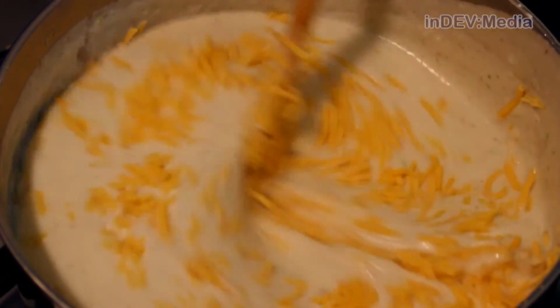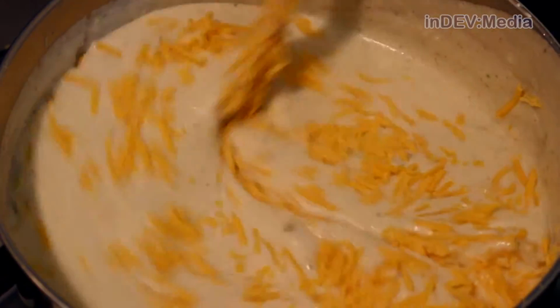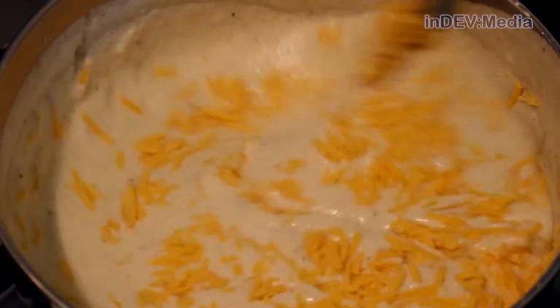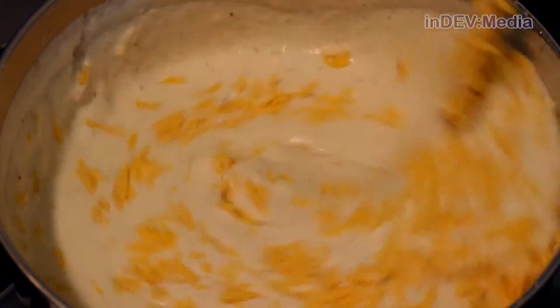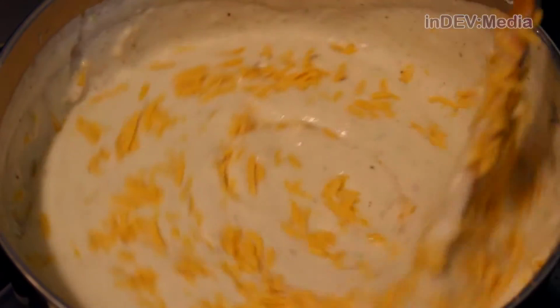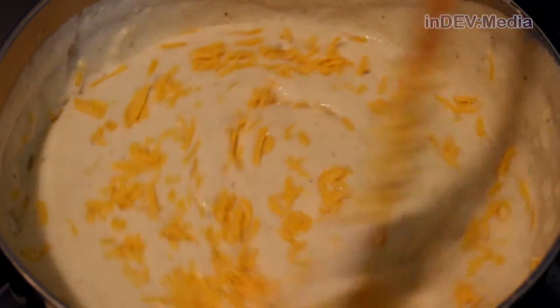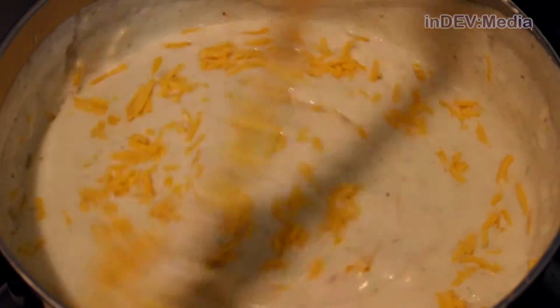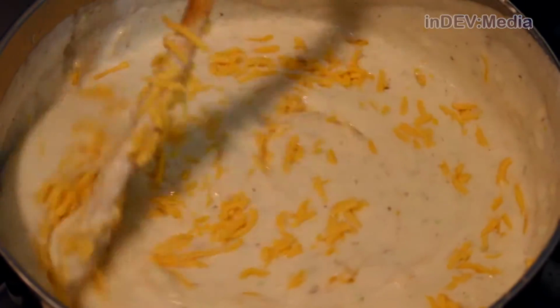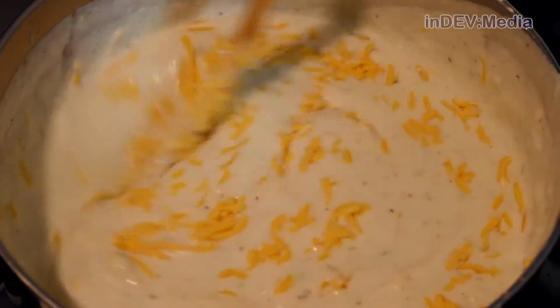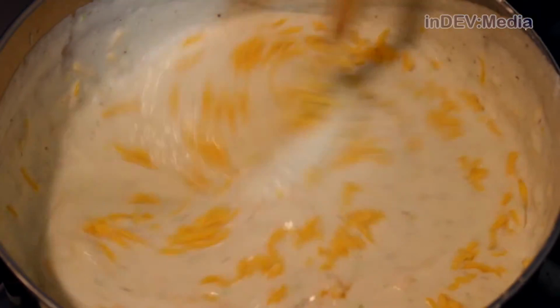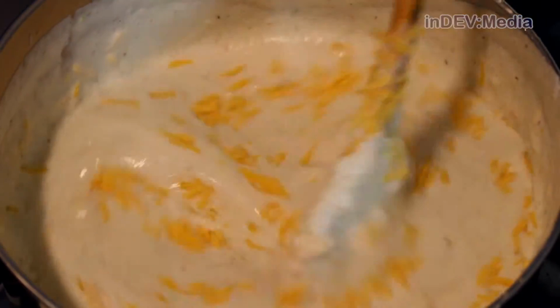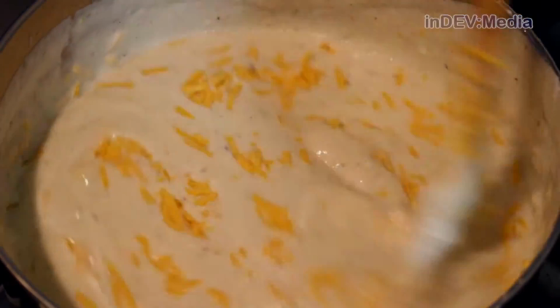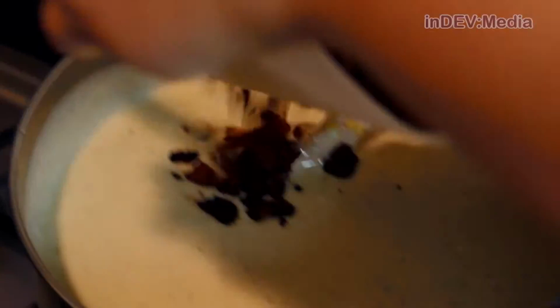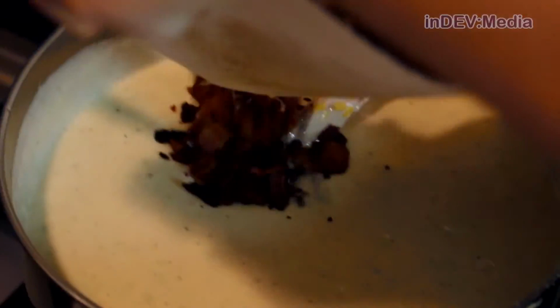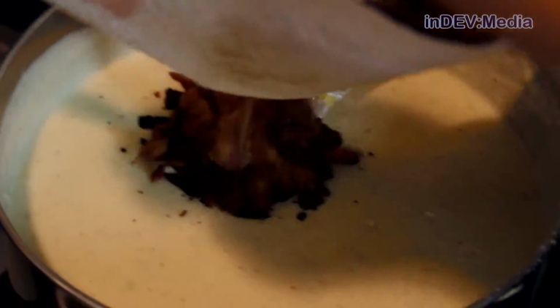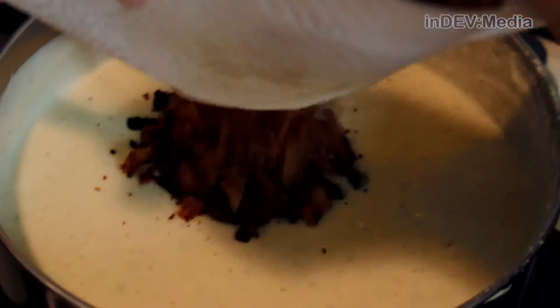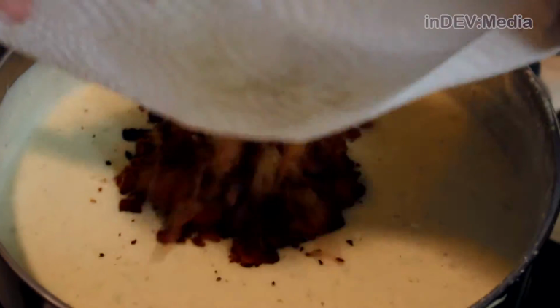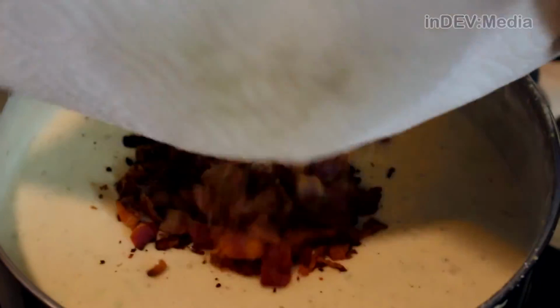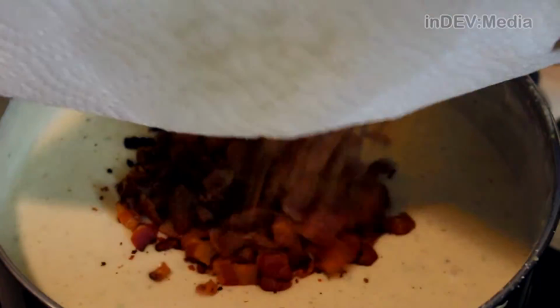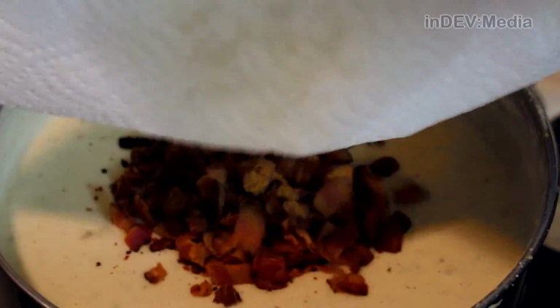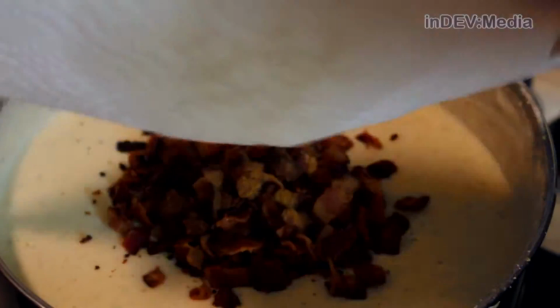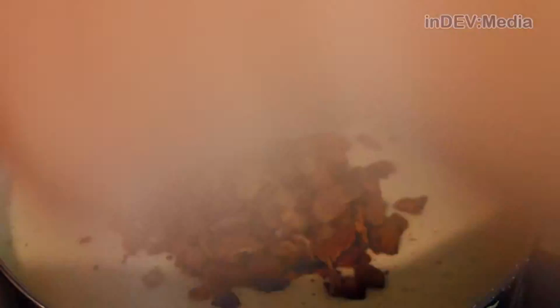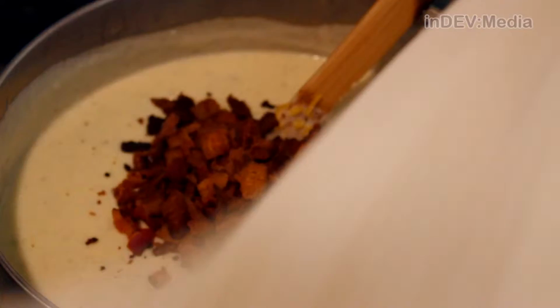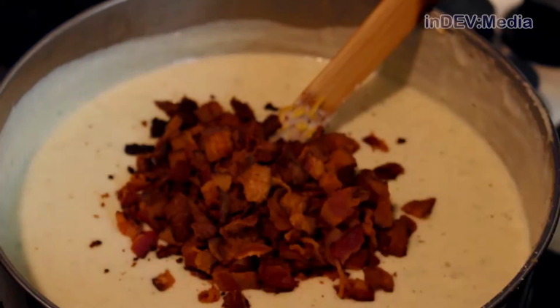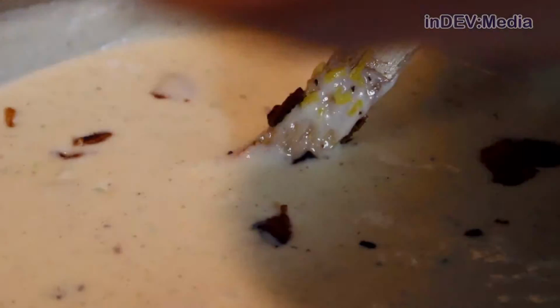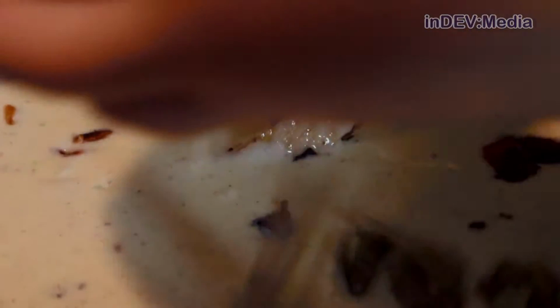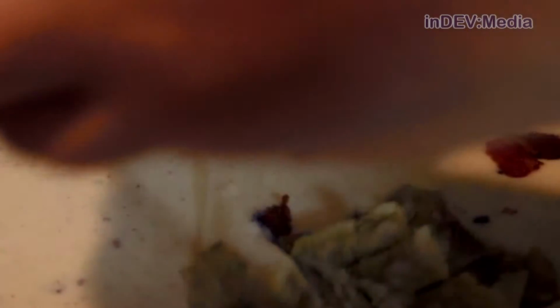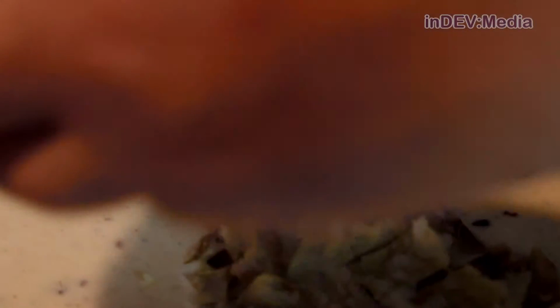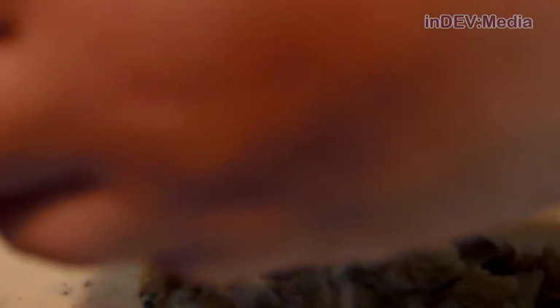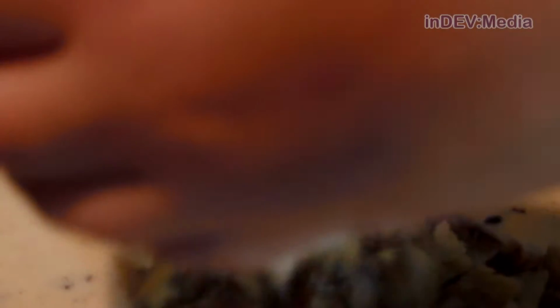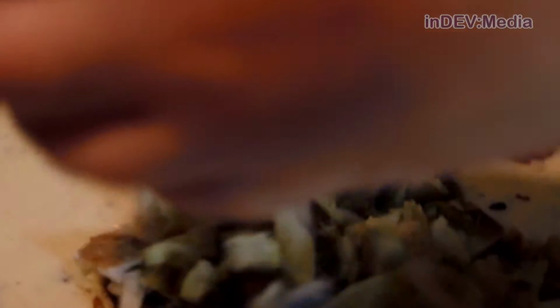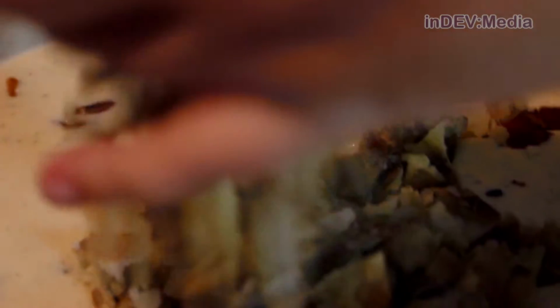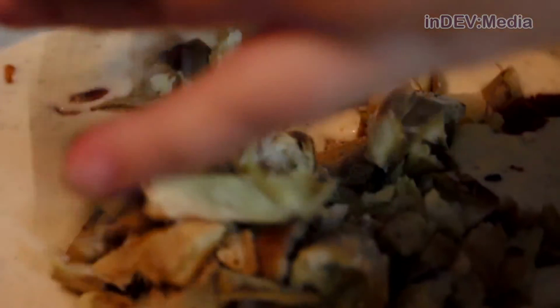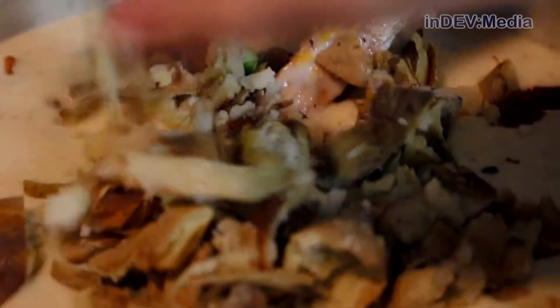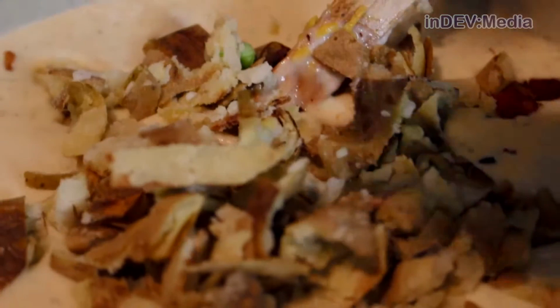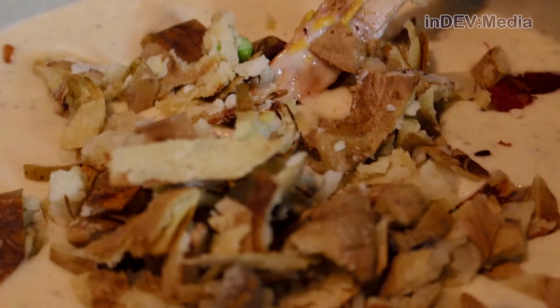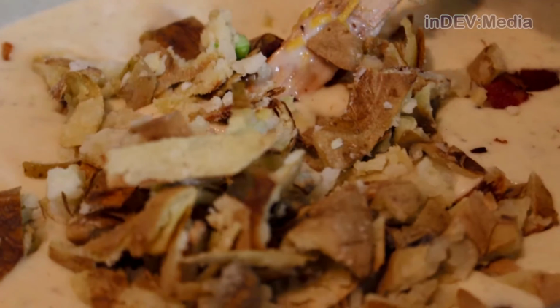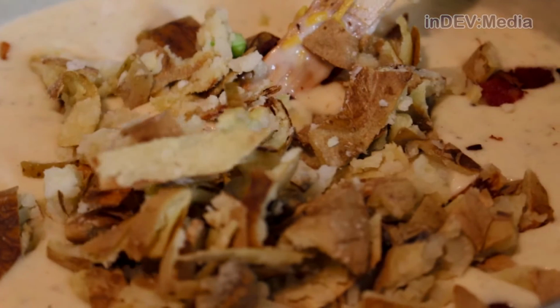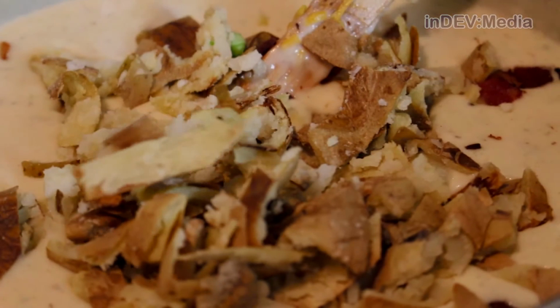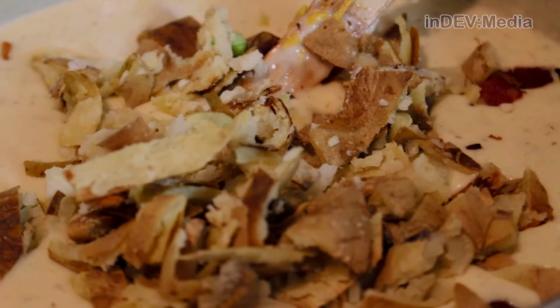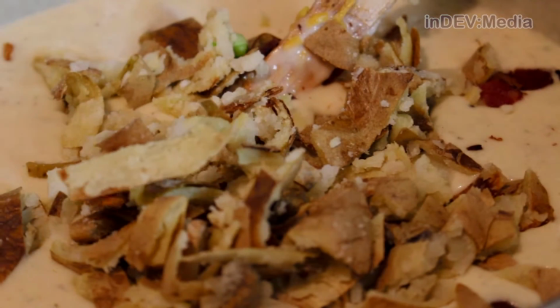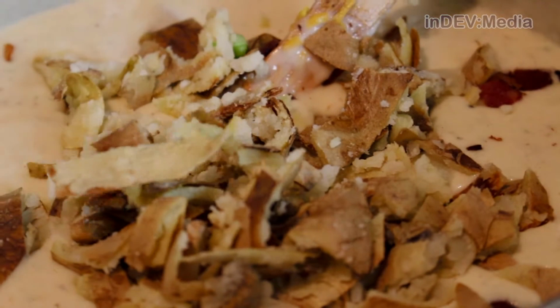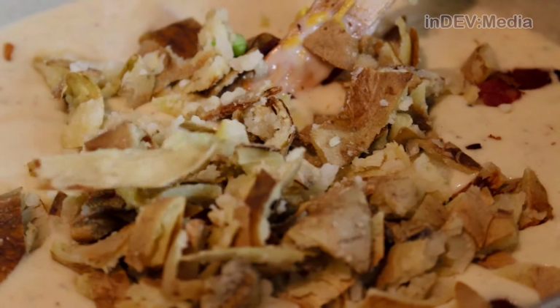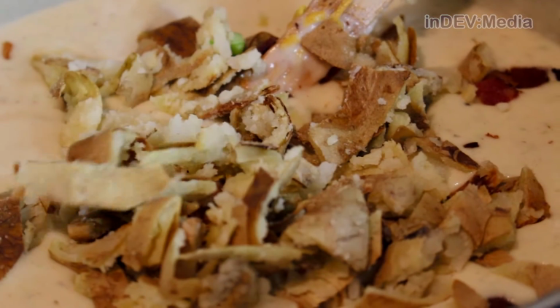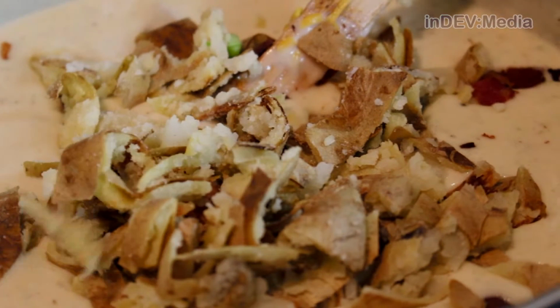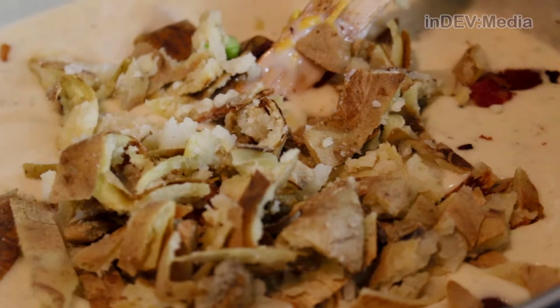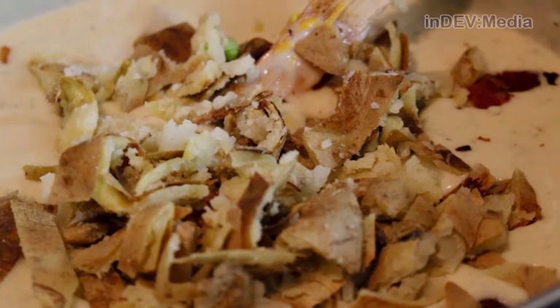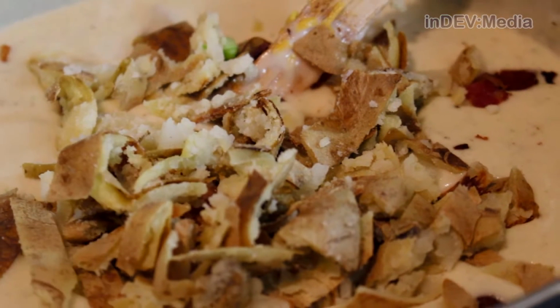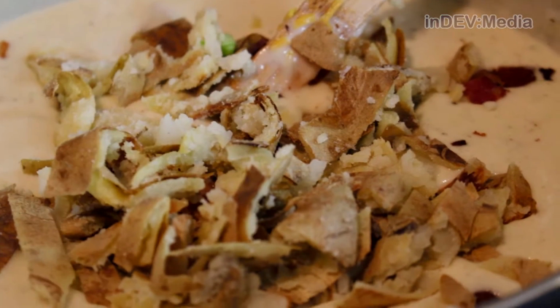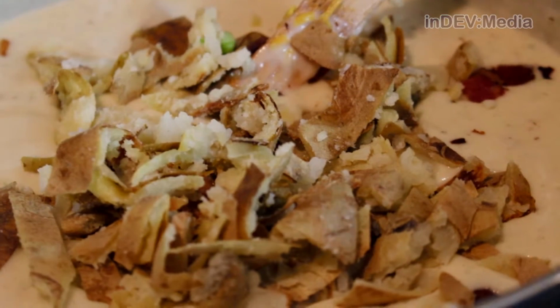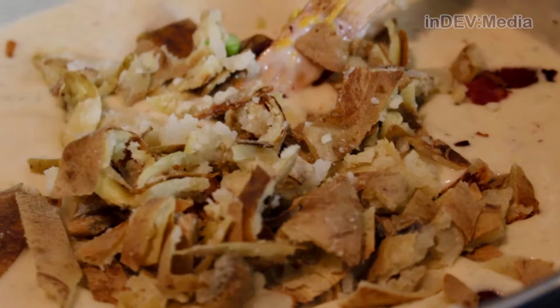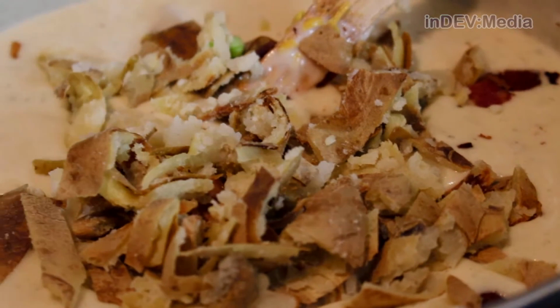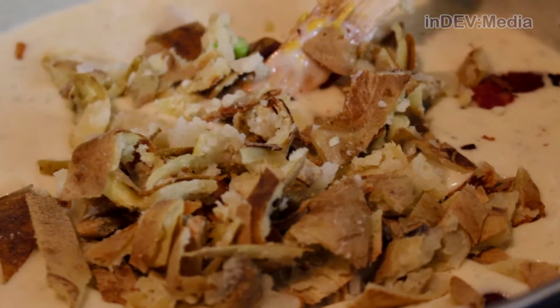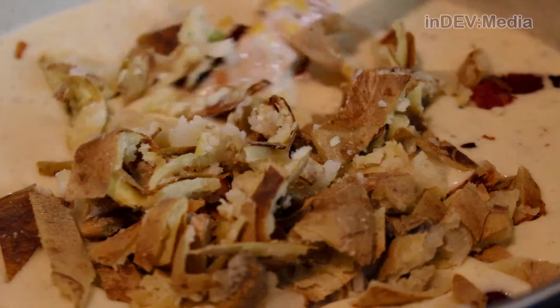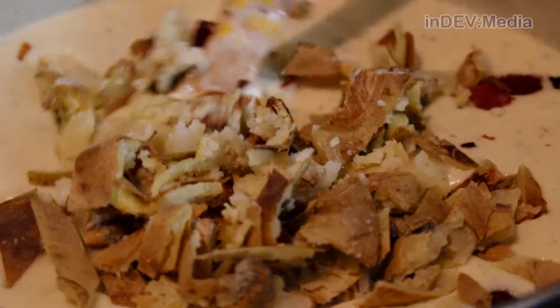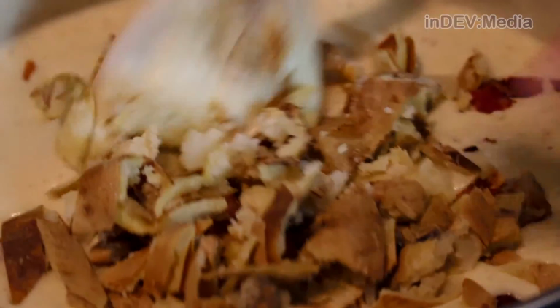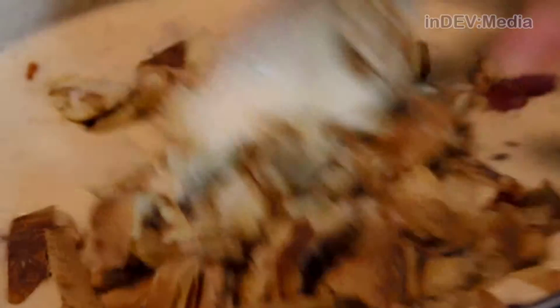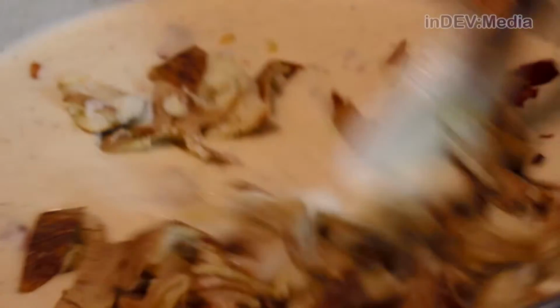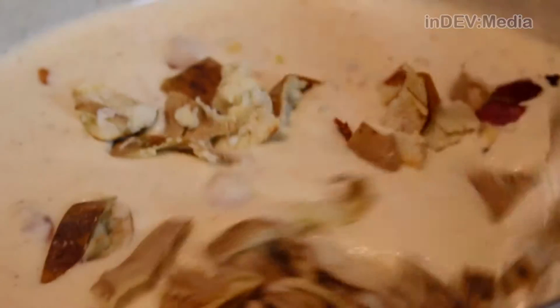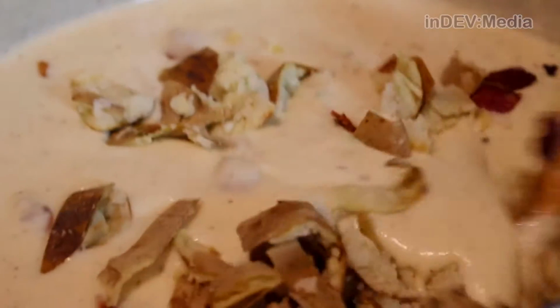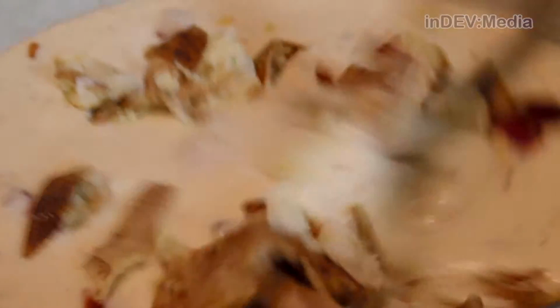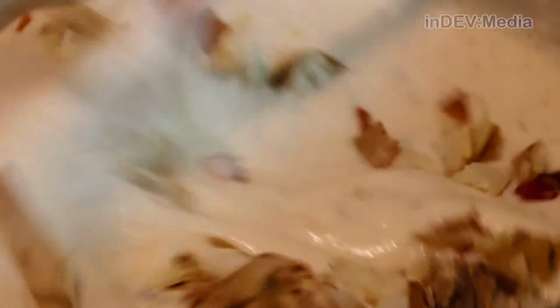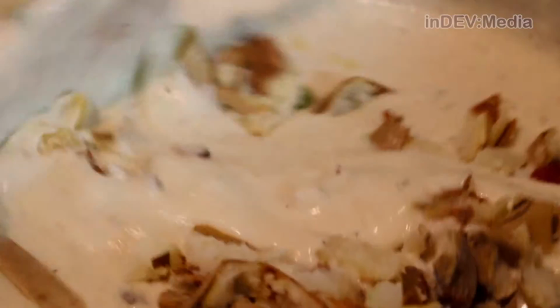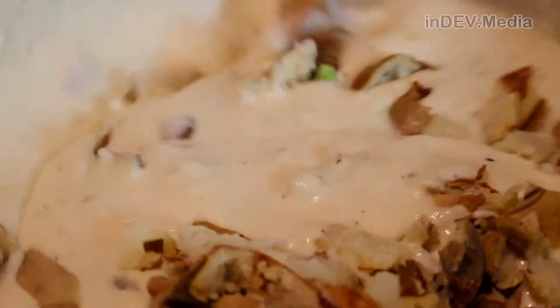Once our cheese is added, we're going to add our bacon and our potato skins. Finally, we're going to season it to taste with salt and pepper.